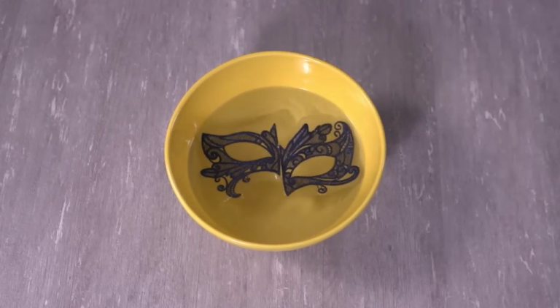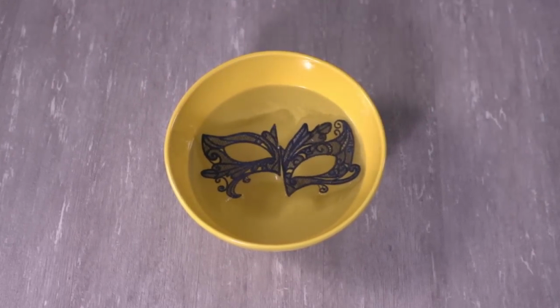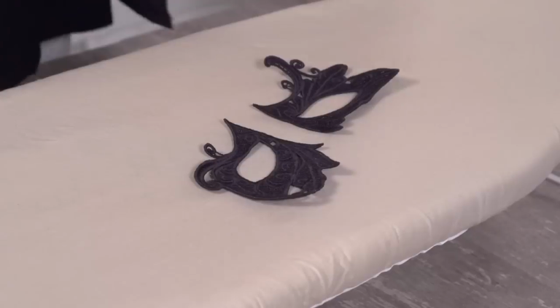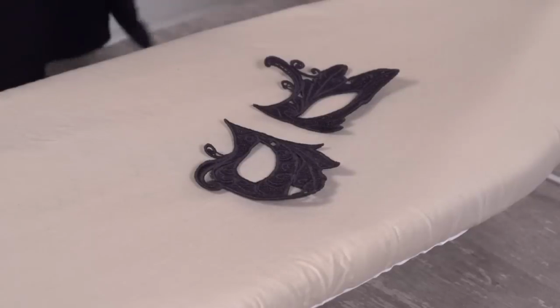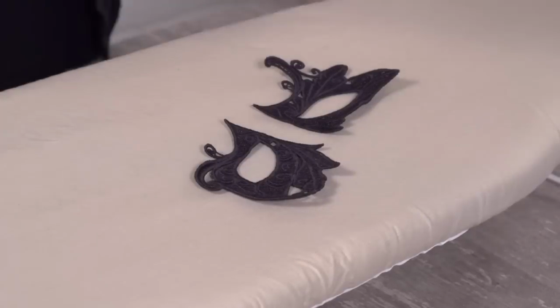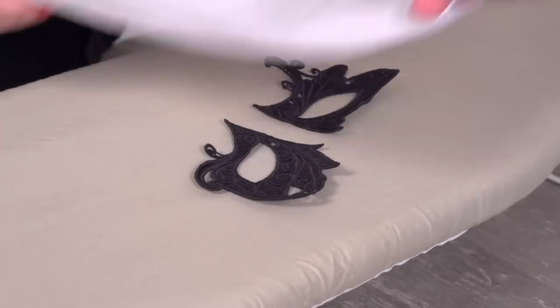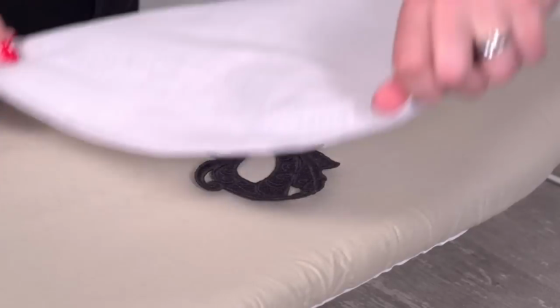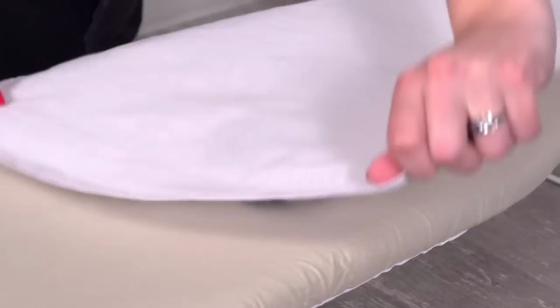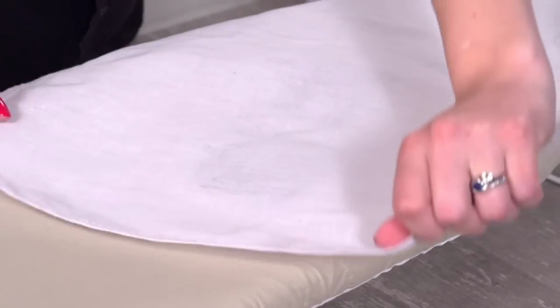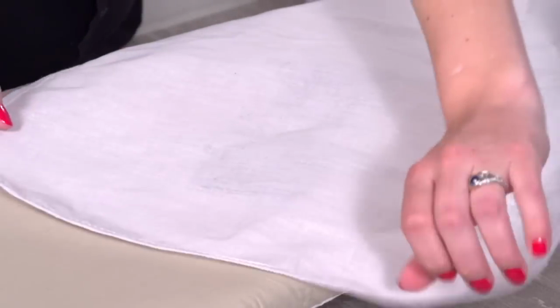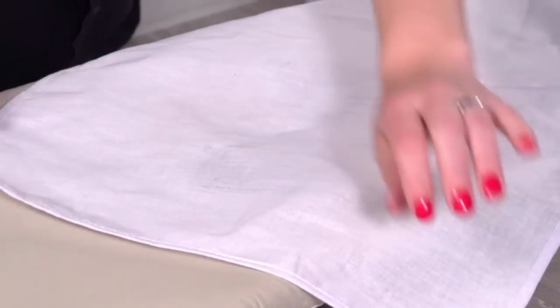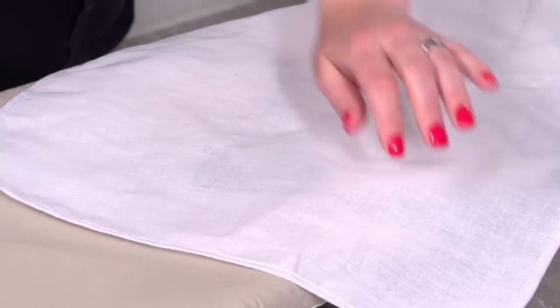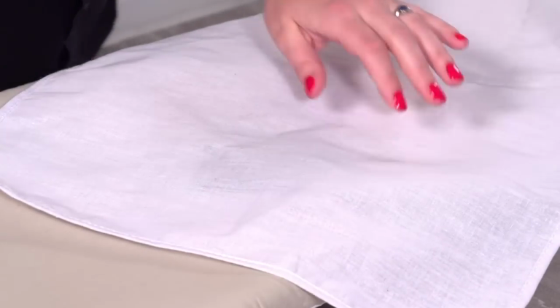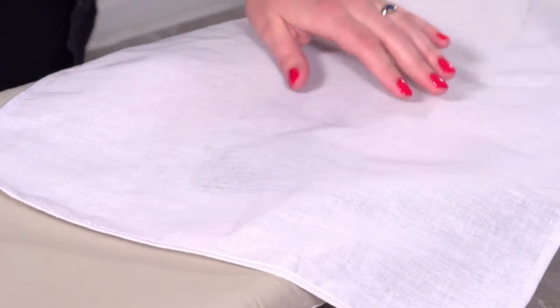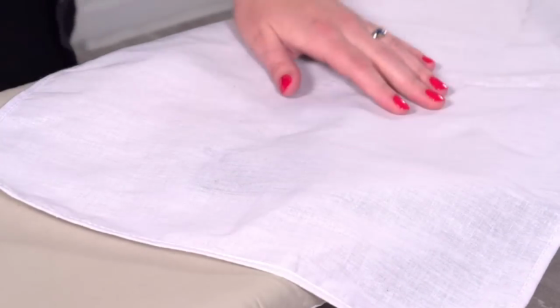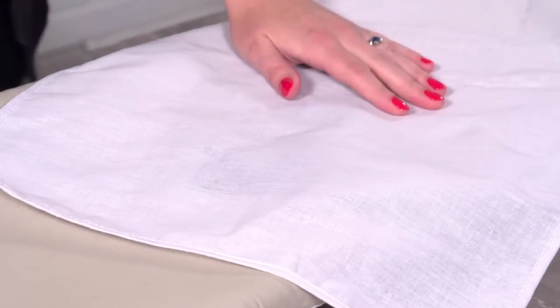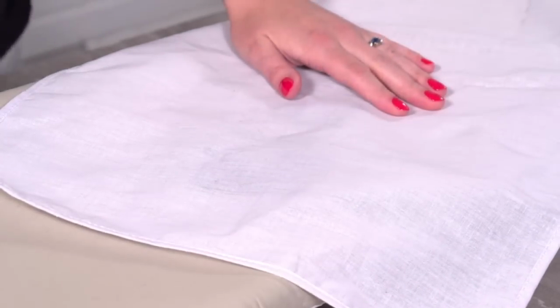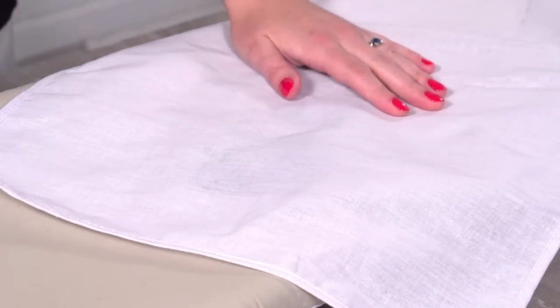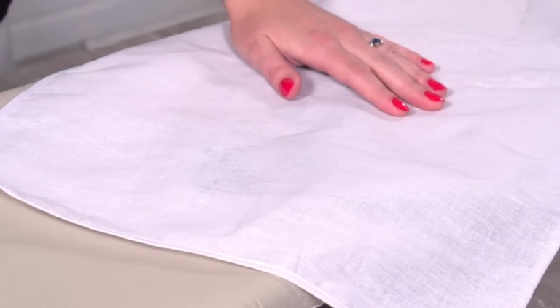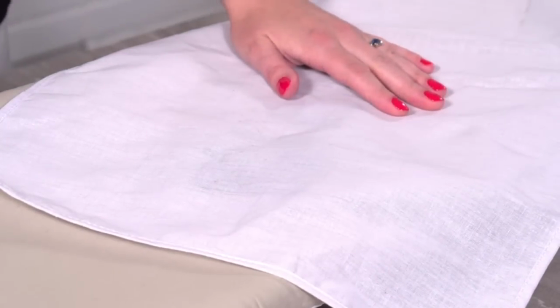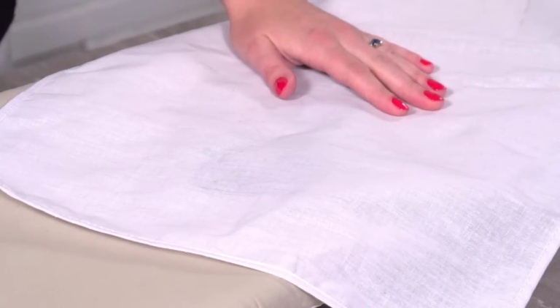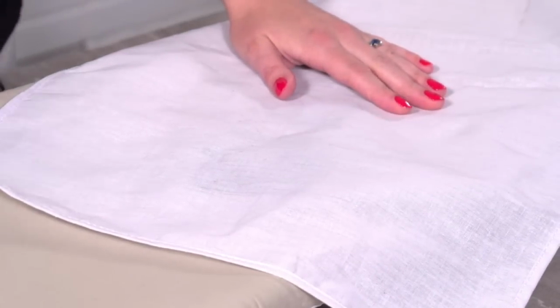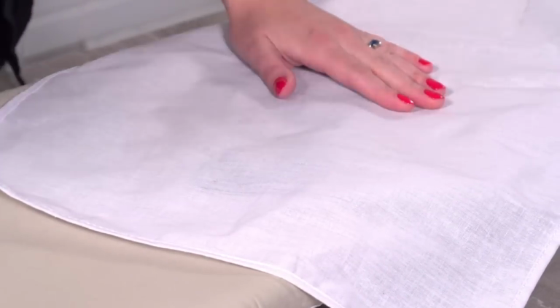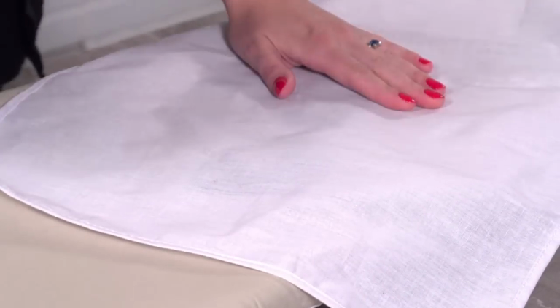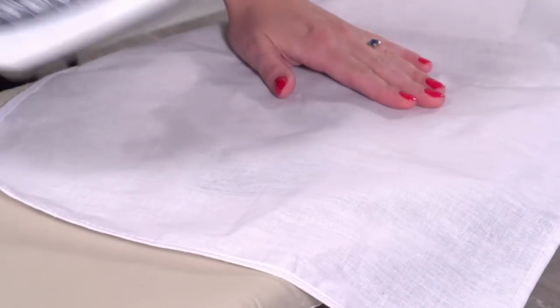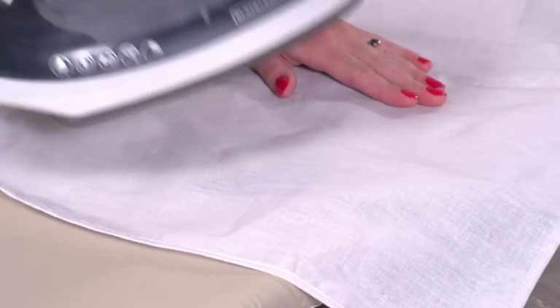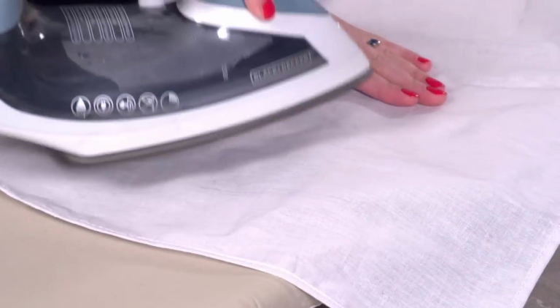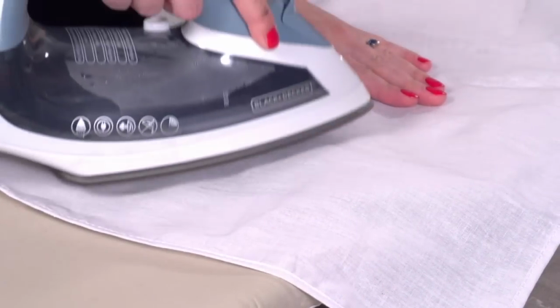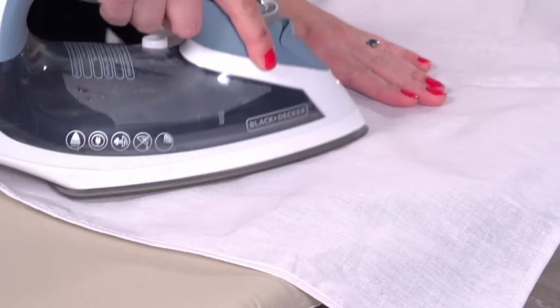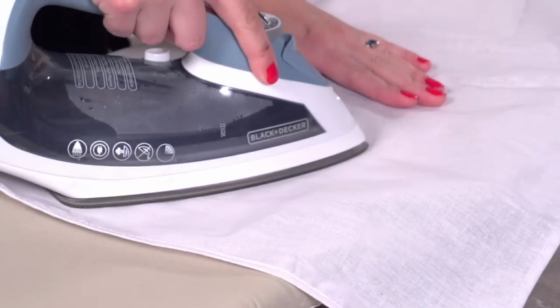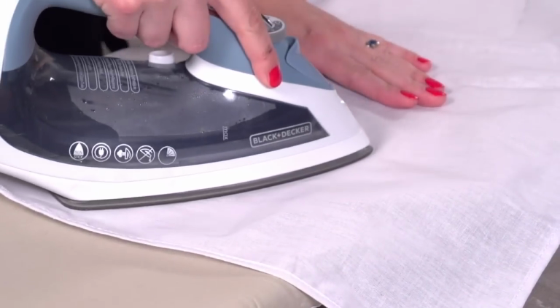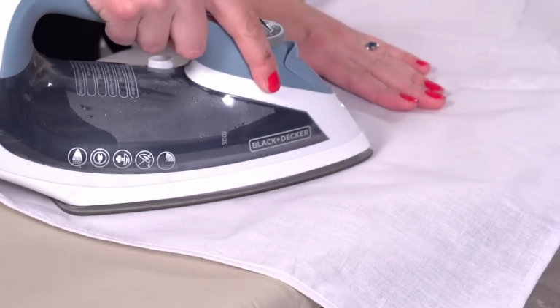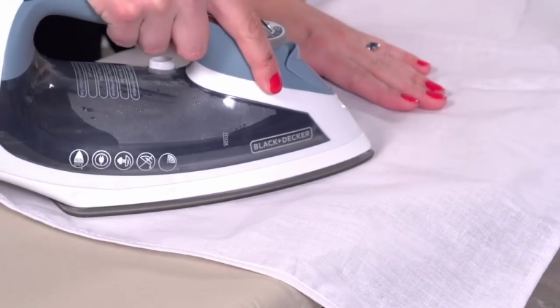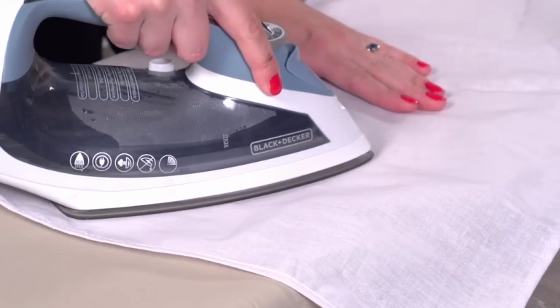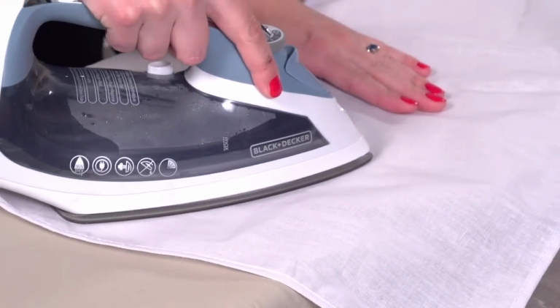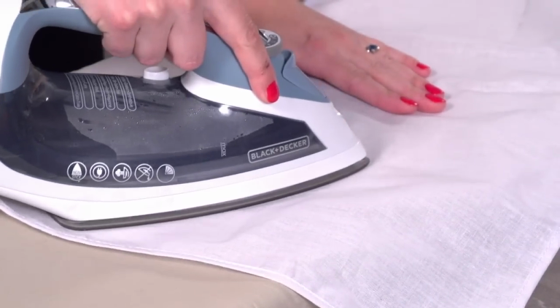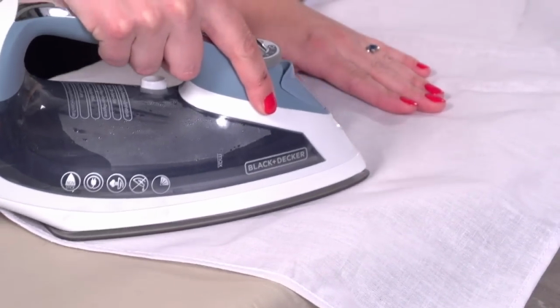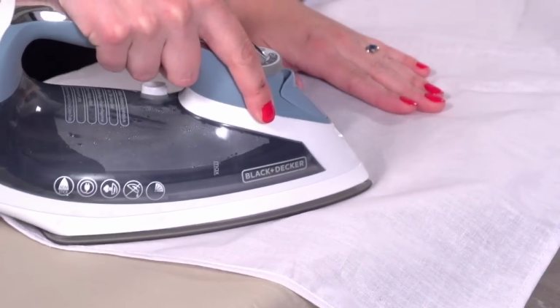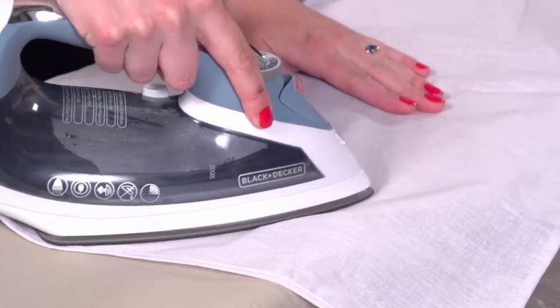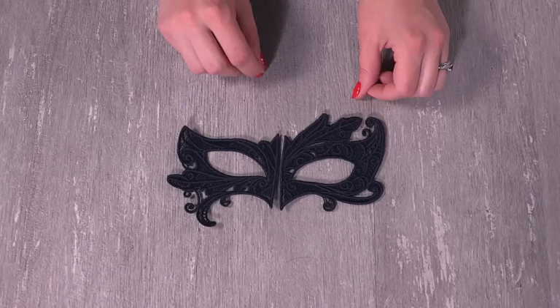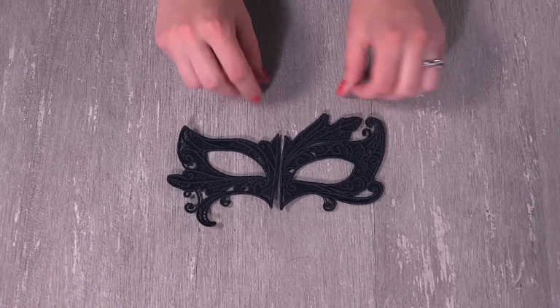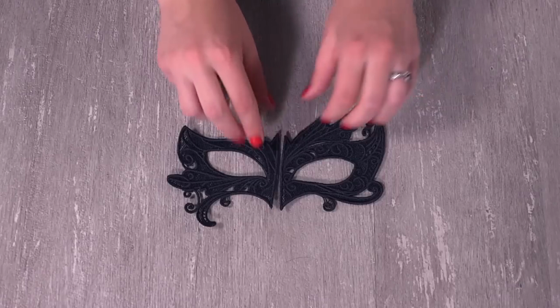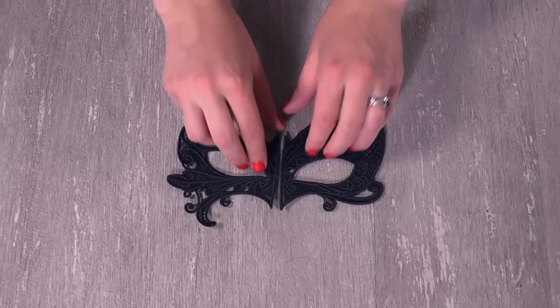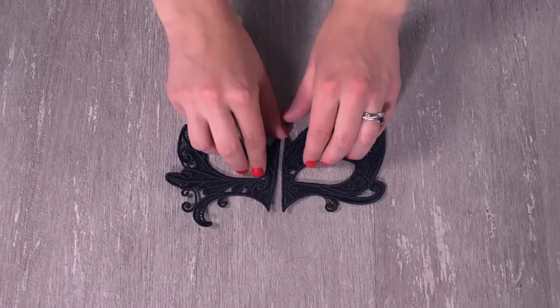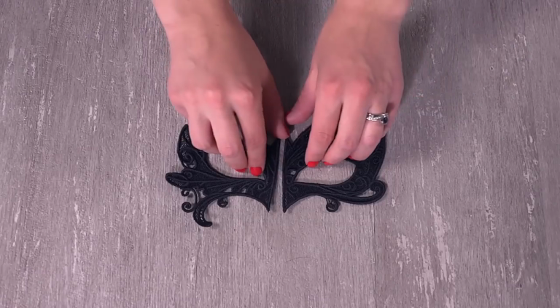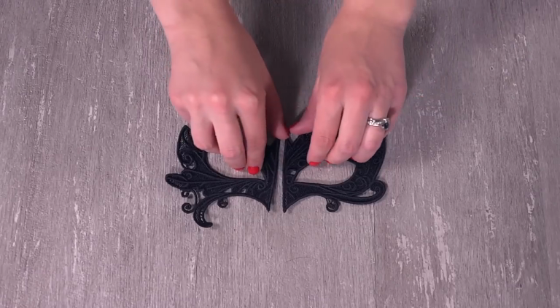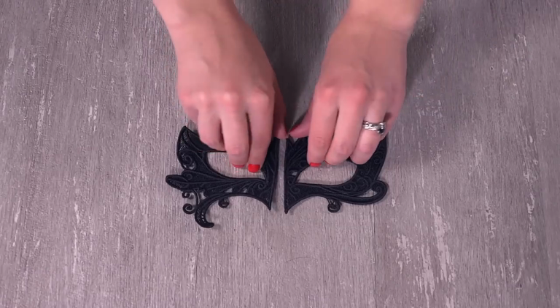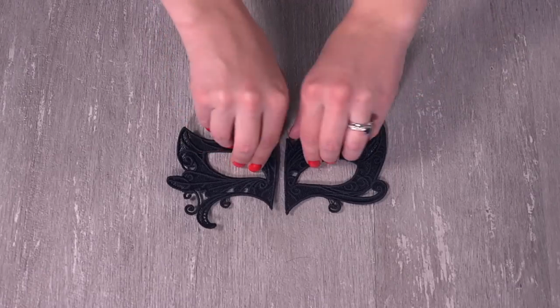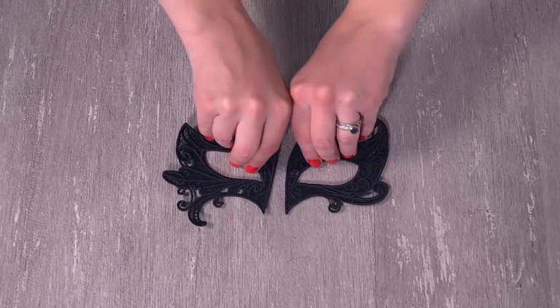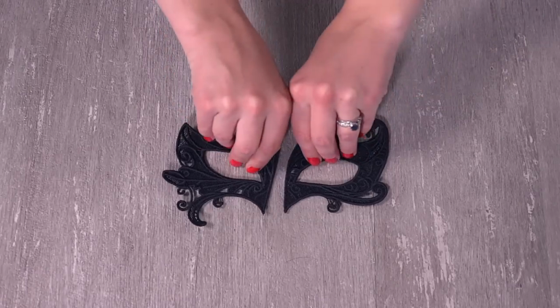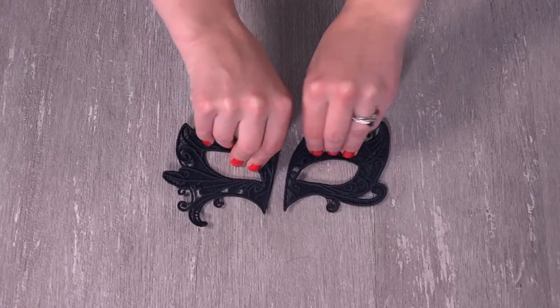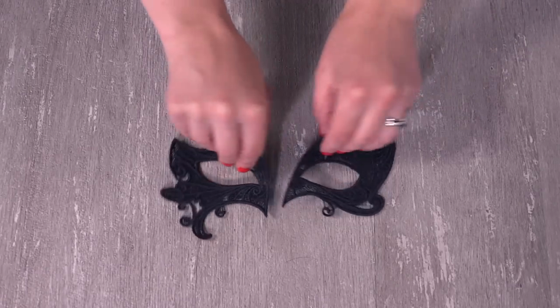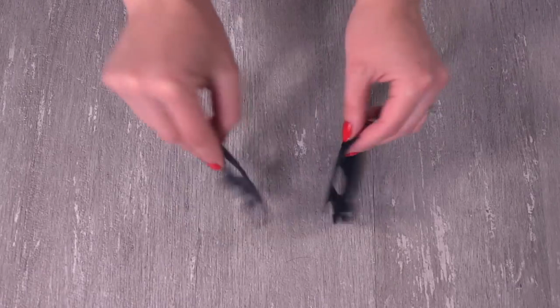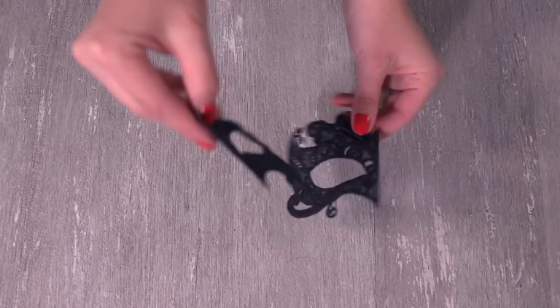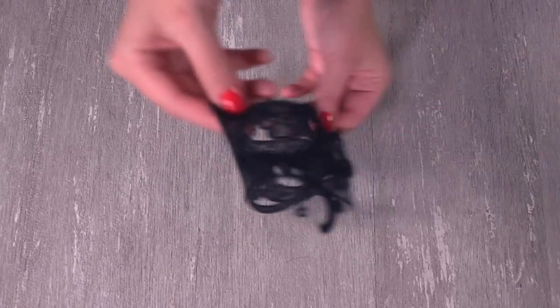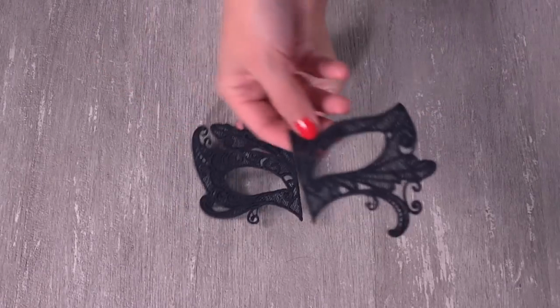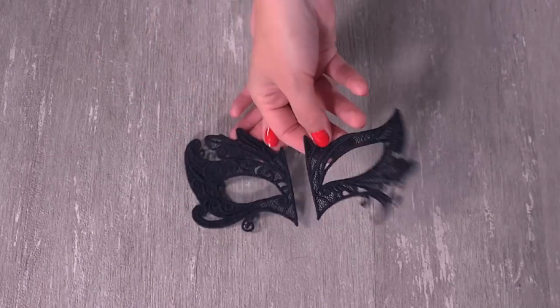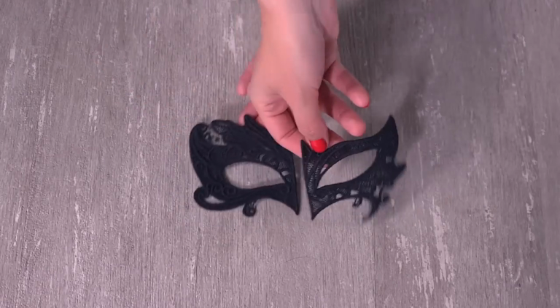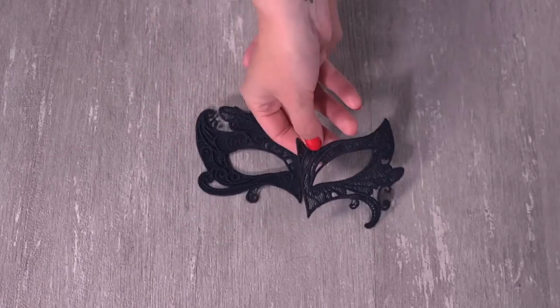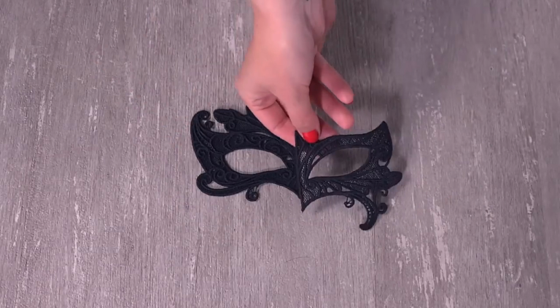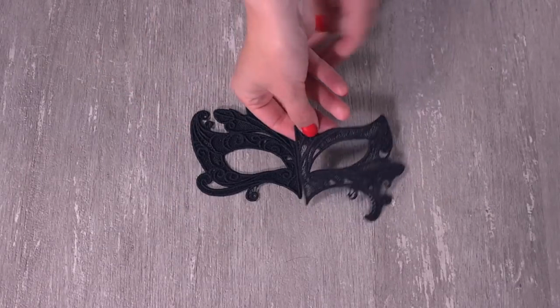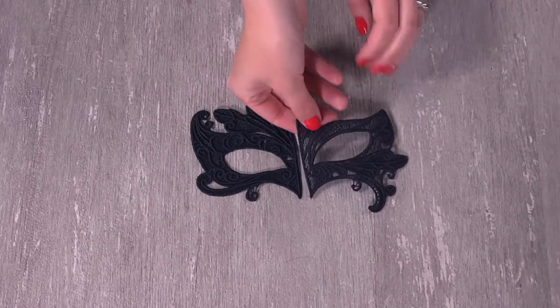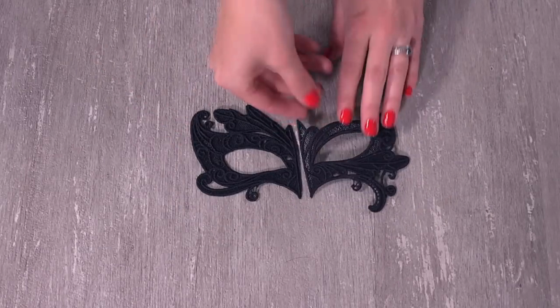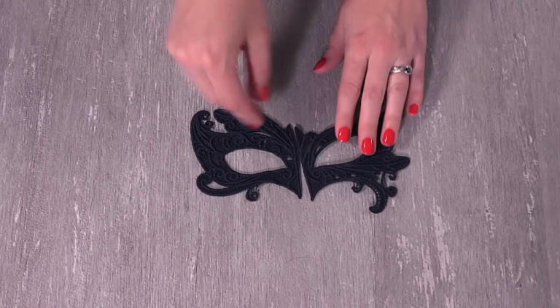Let the pieces air dry completely, then iron them with a pressing cloth on top. Turn your mask pieces over so the wrong sides are facing up.